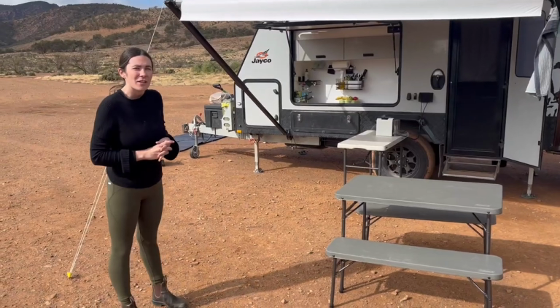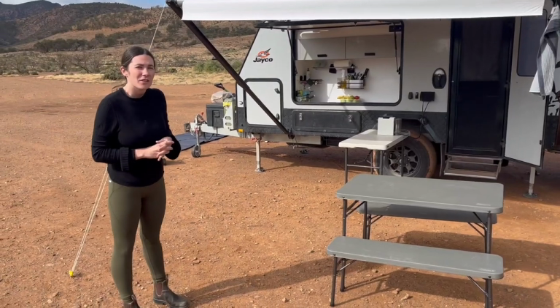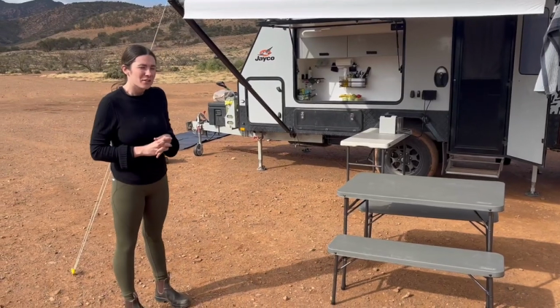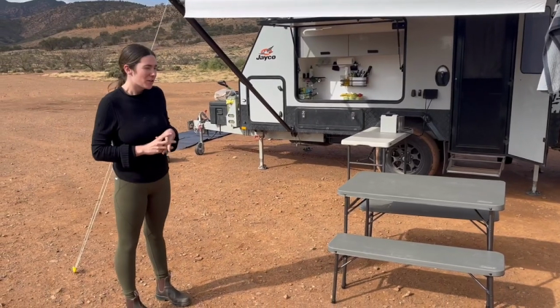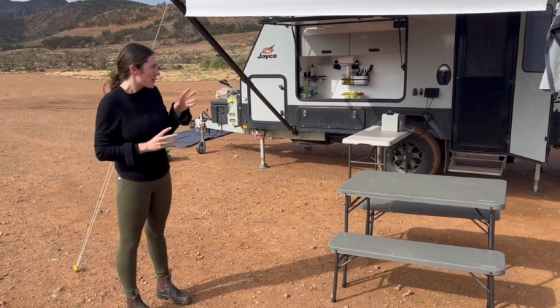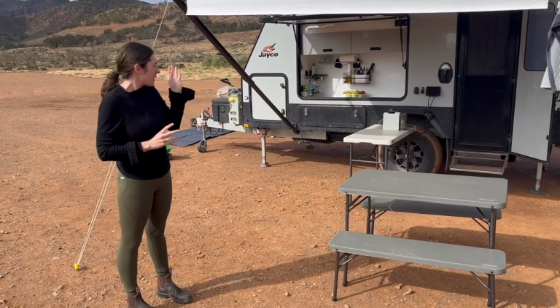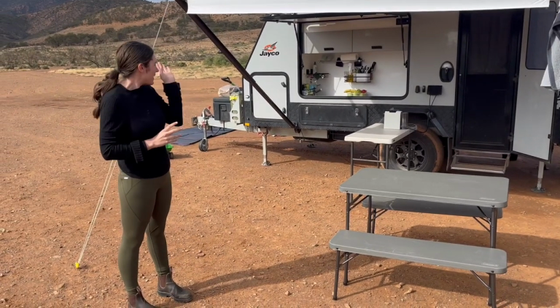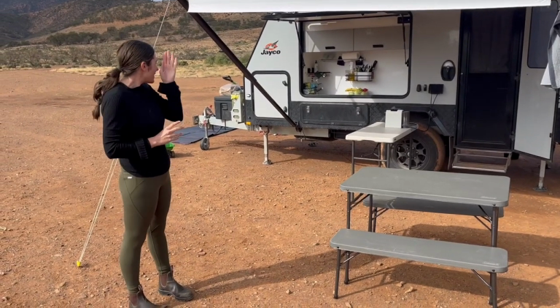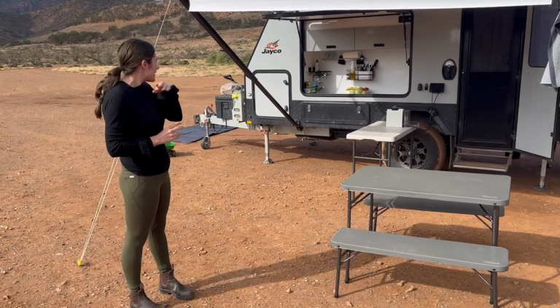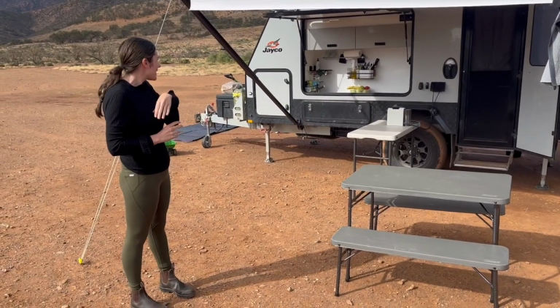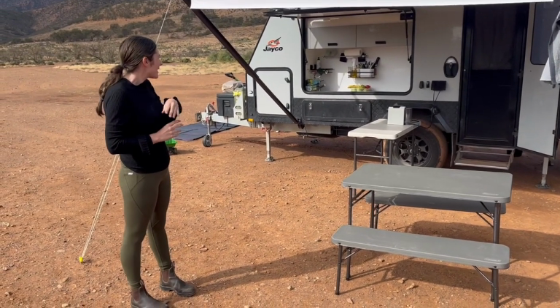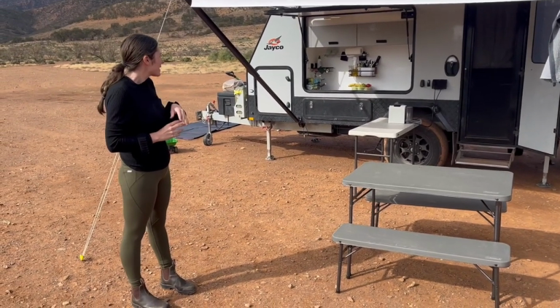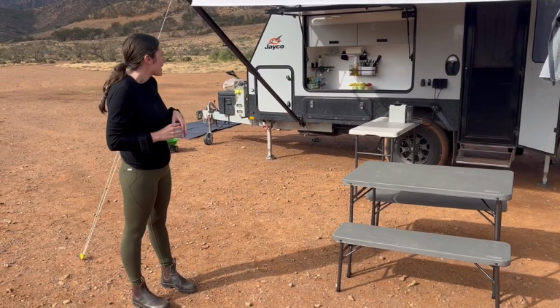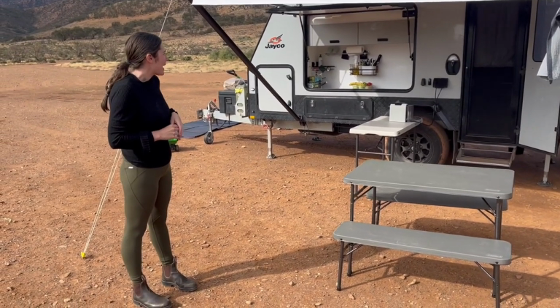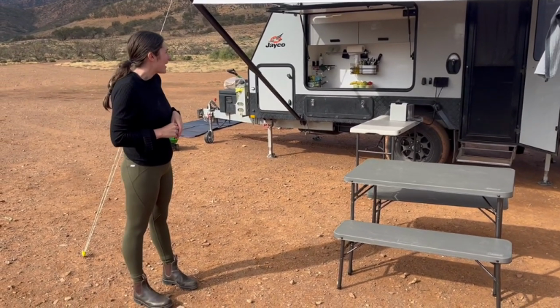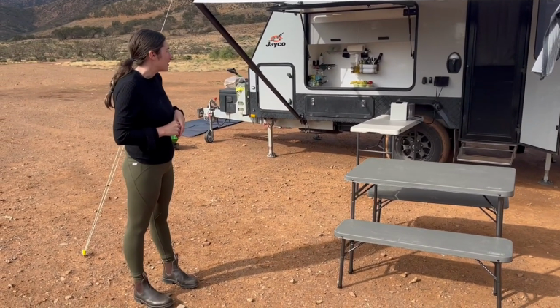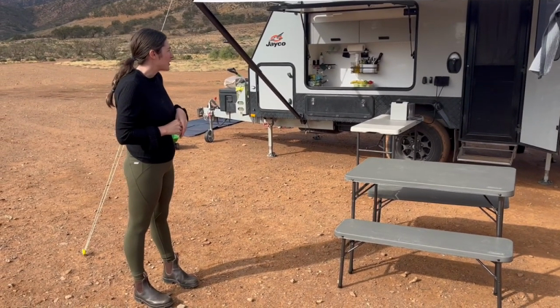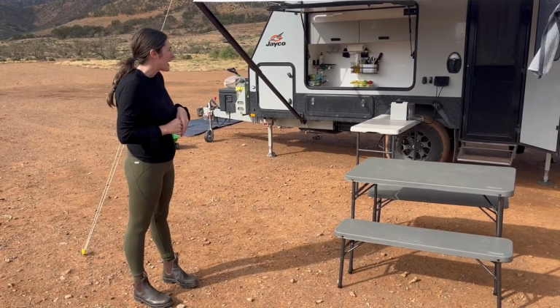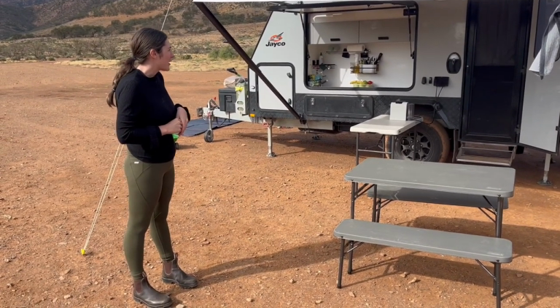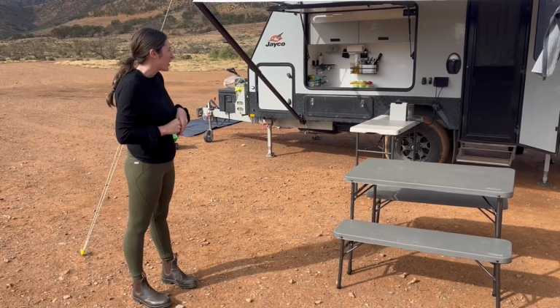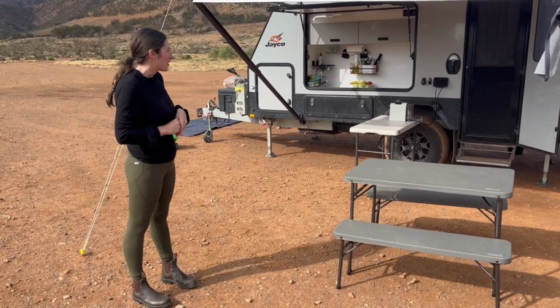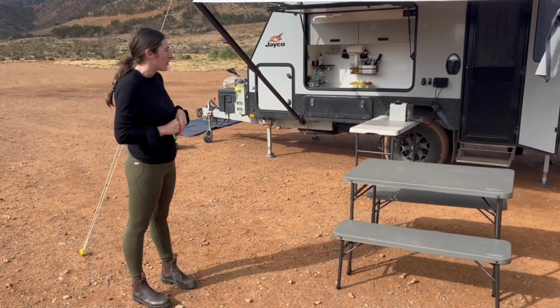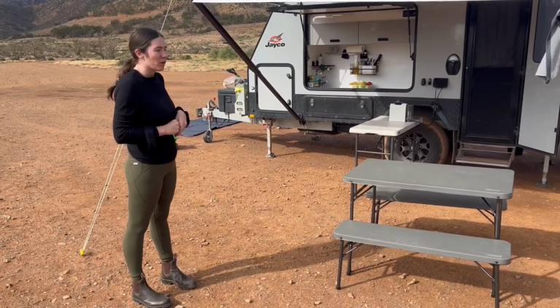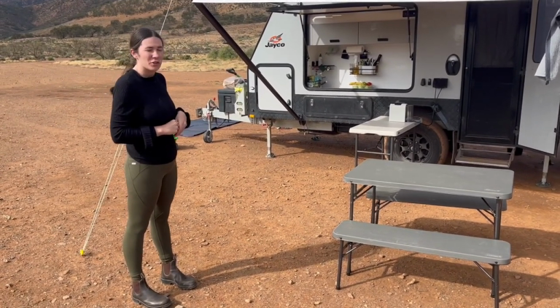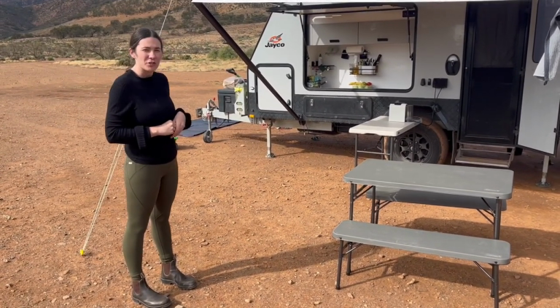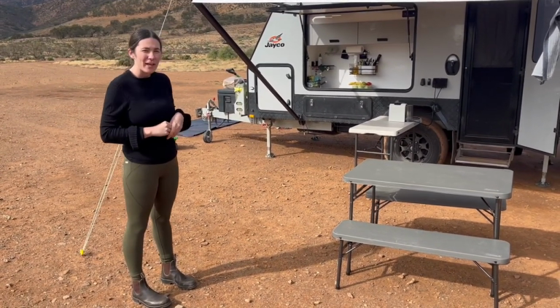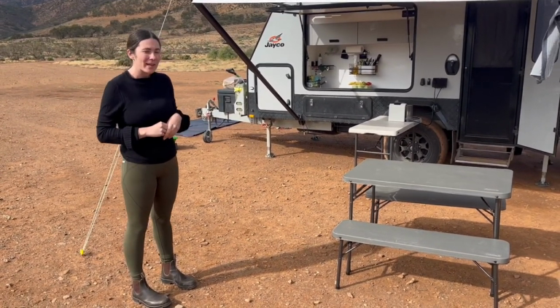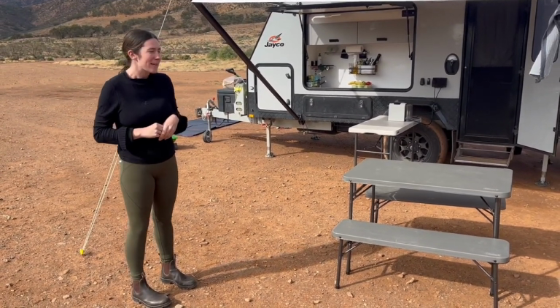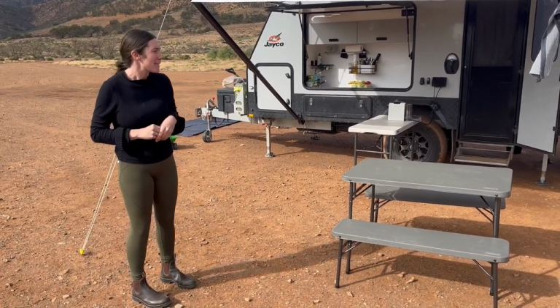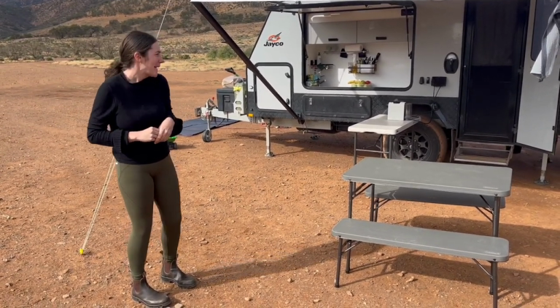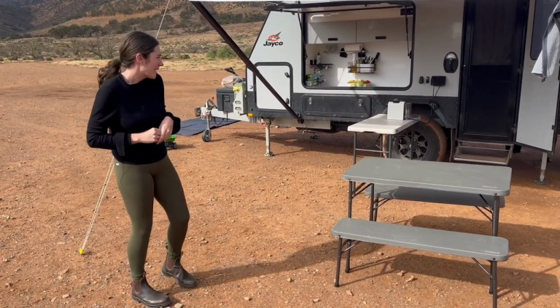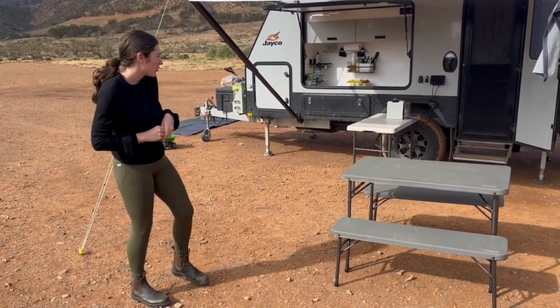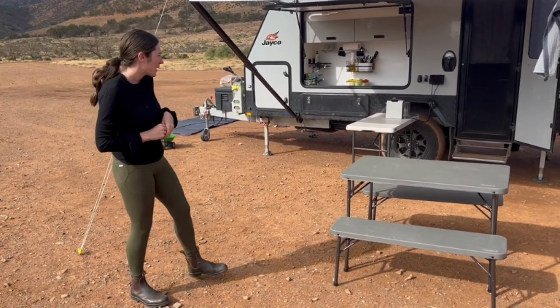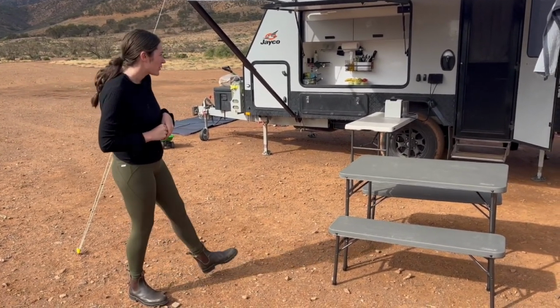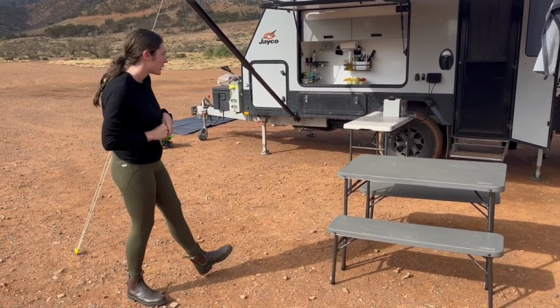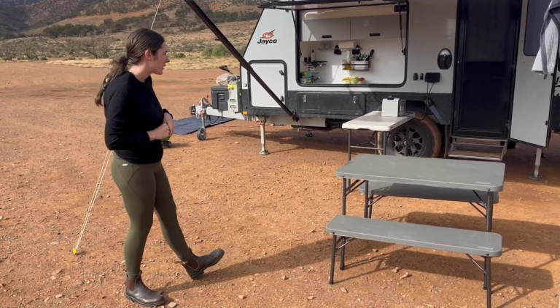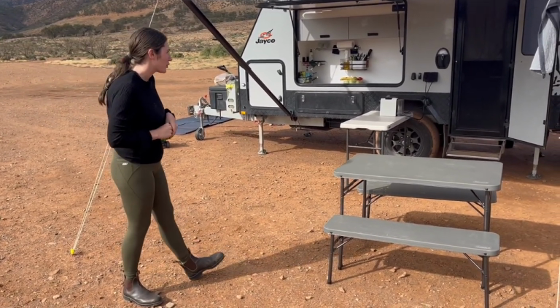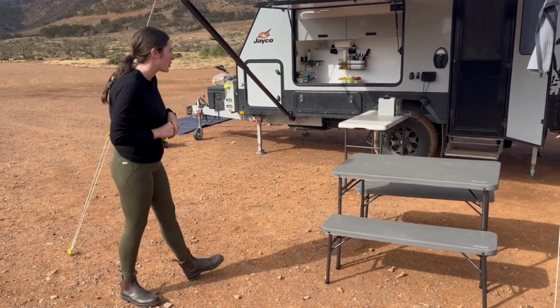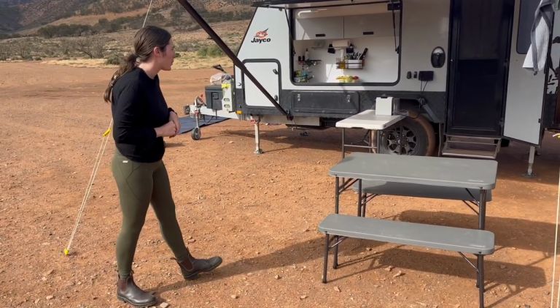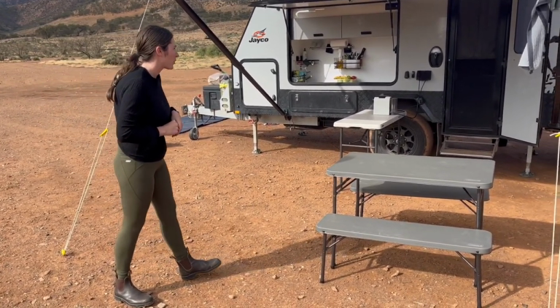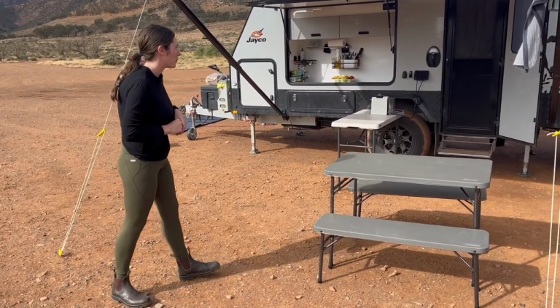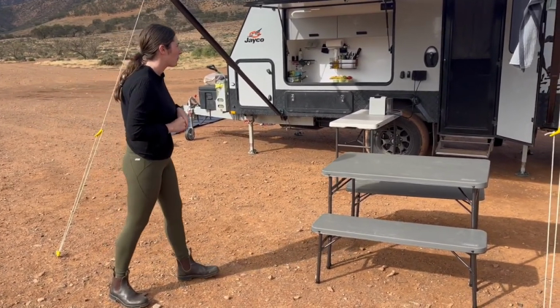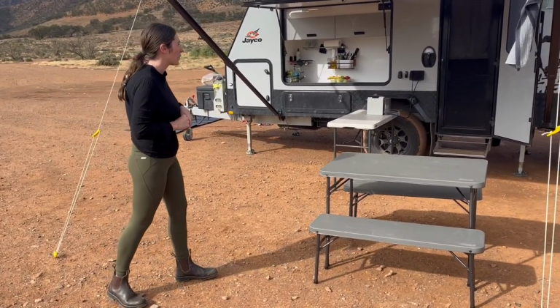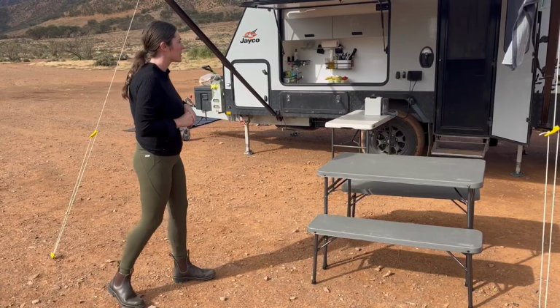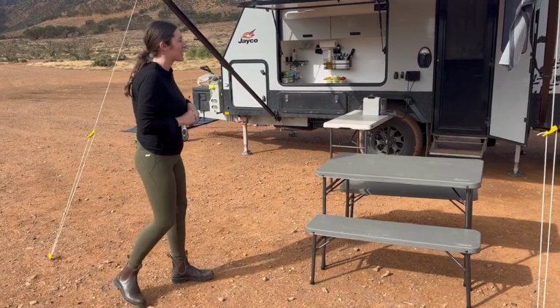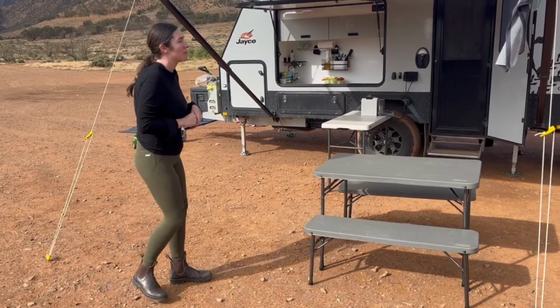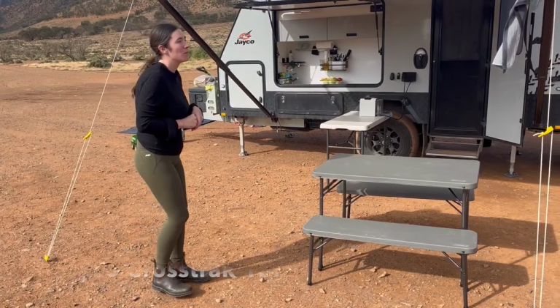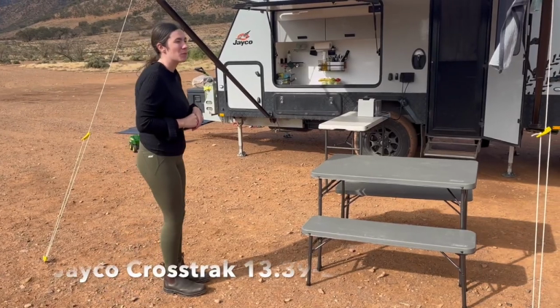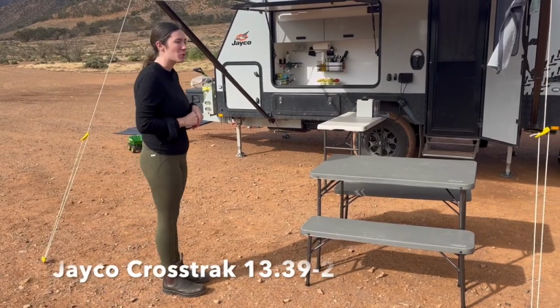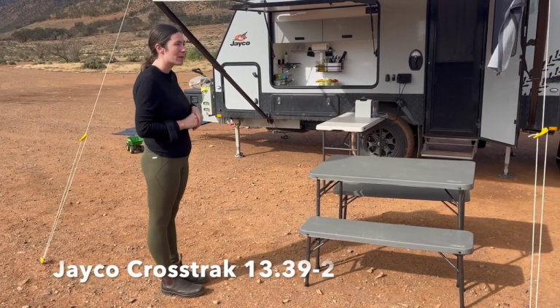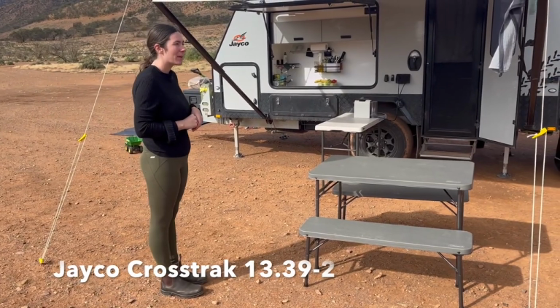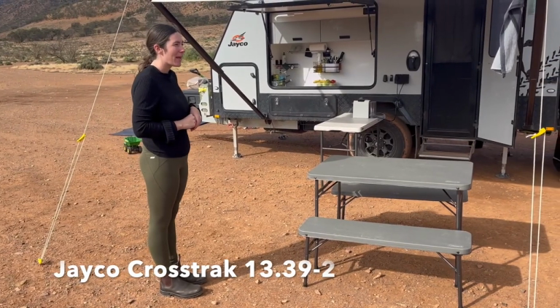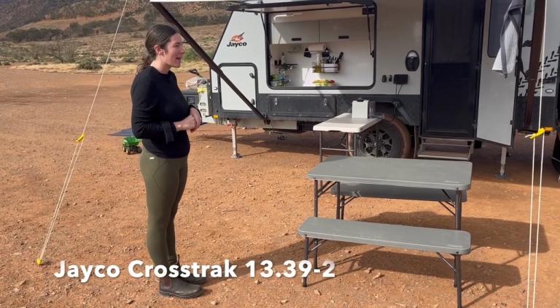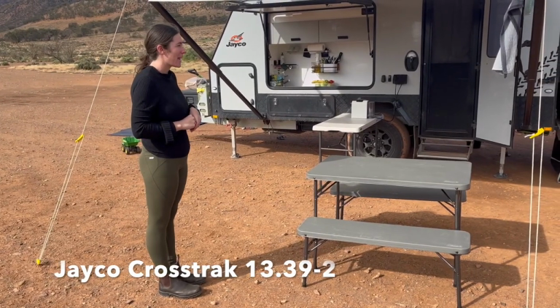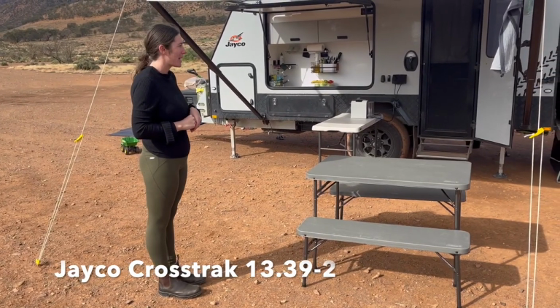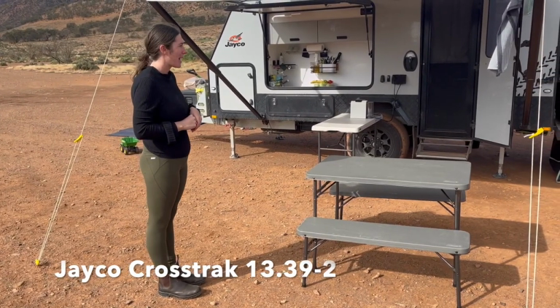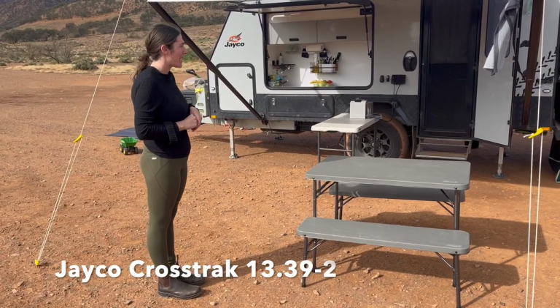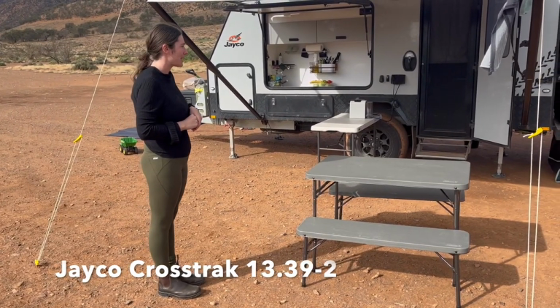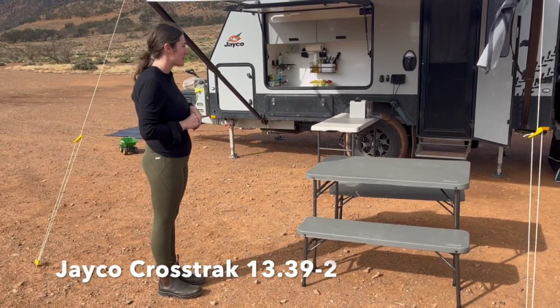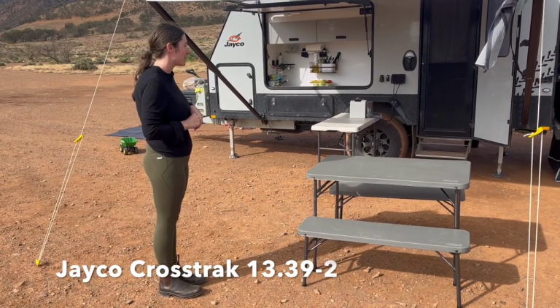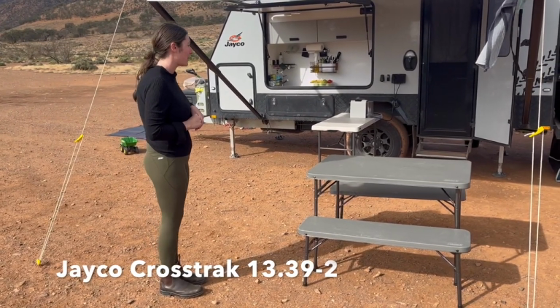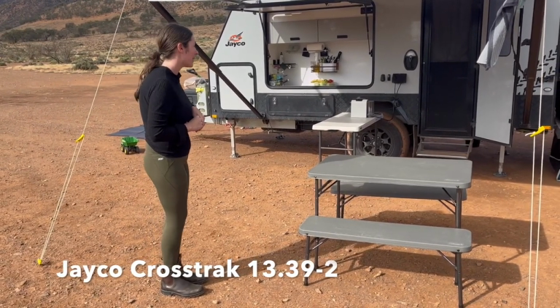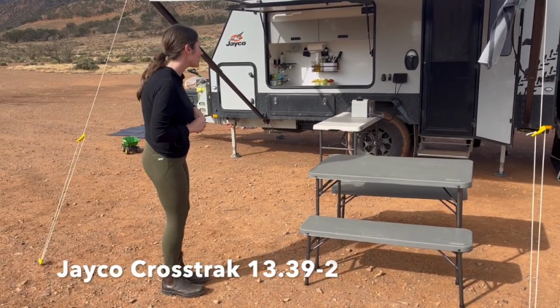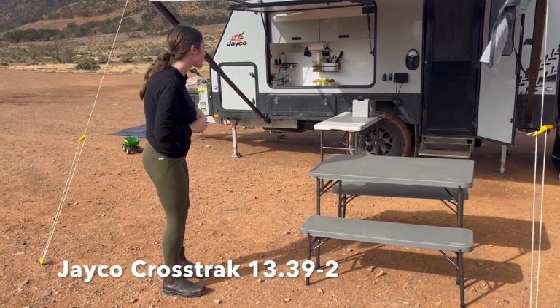This is our Jaco Crosstrack — it's a 2022 model, 13 foot, and has the bunks.